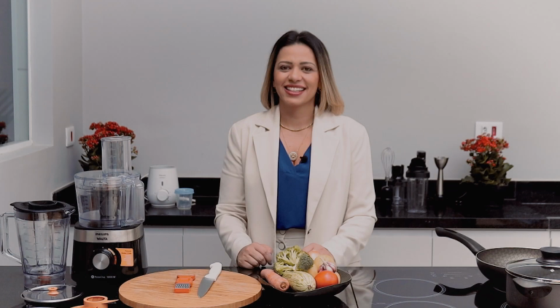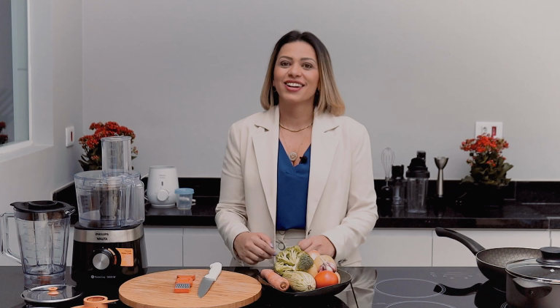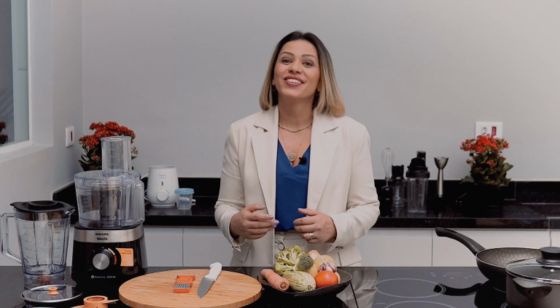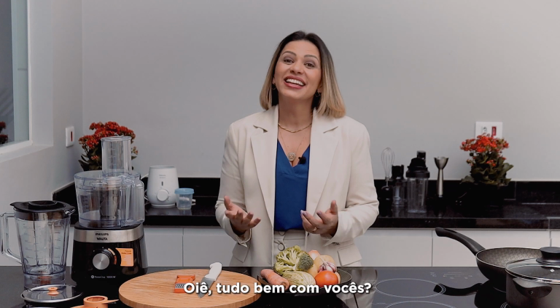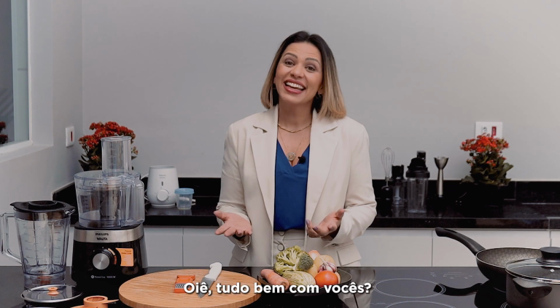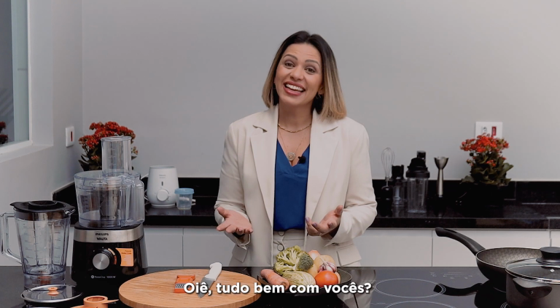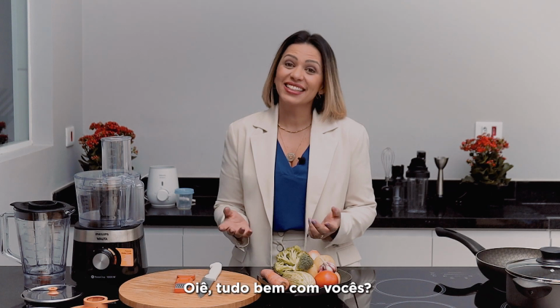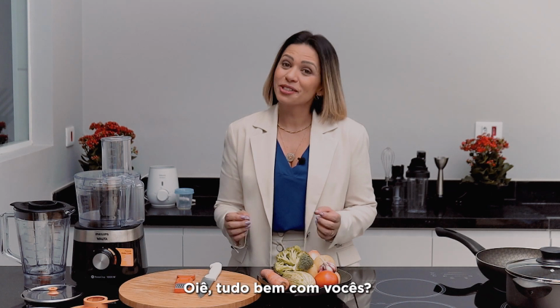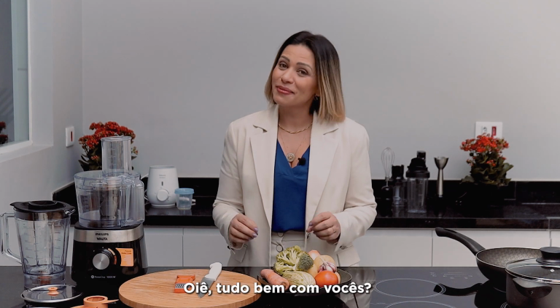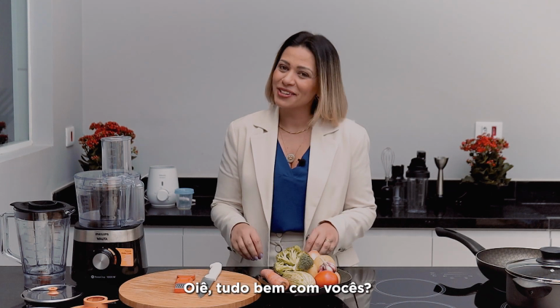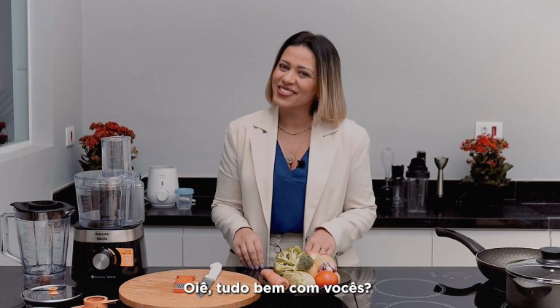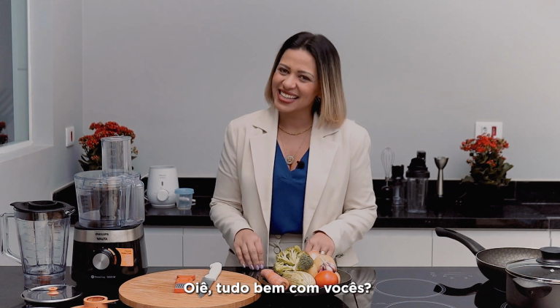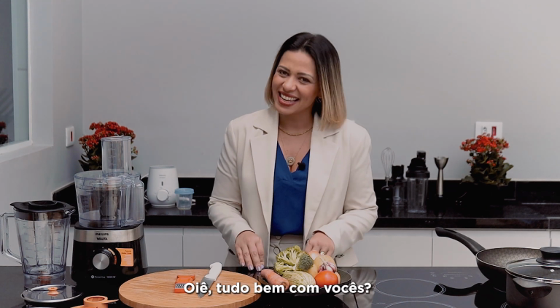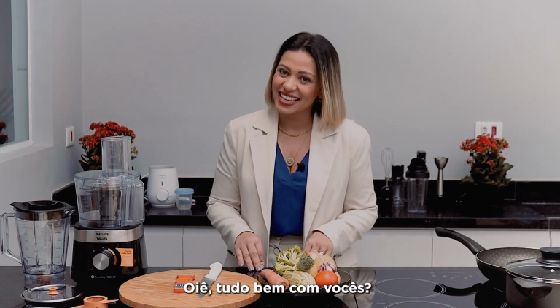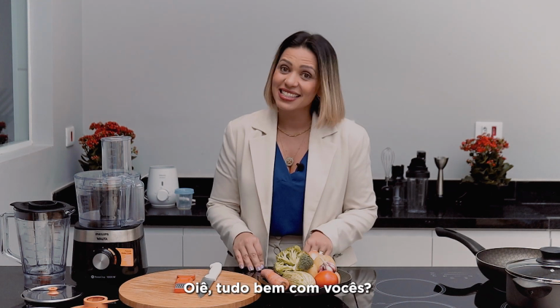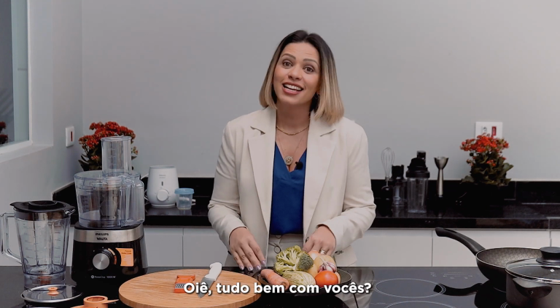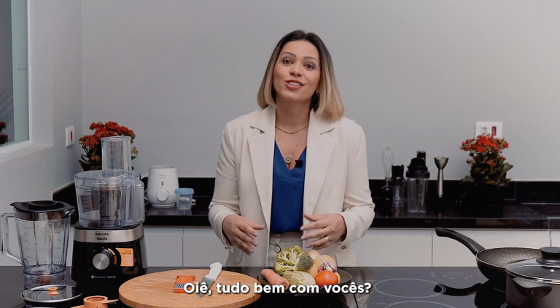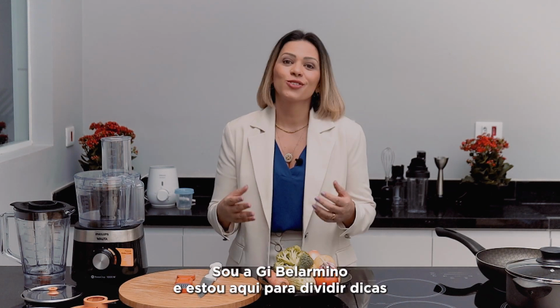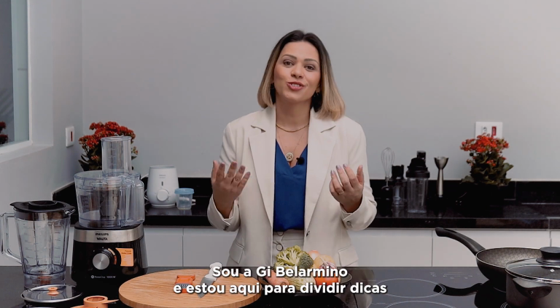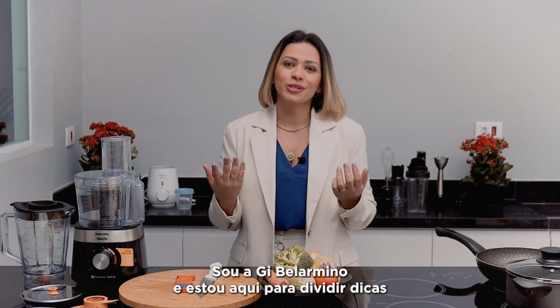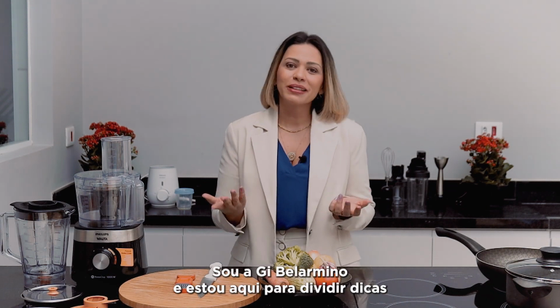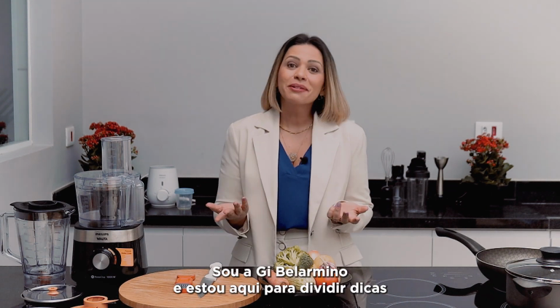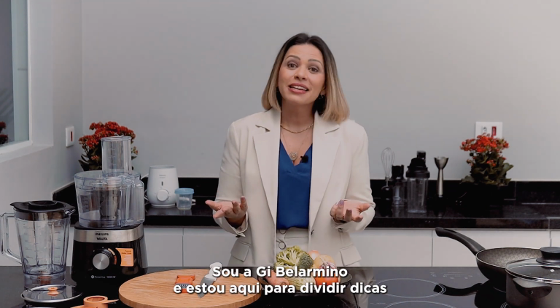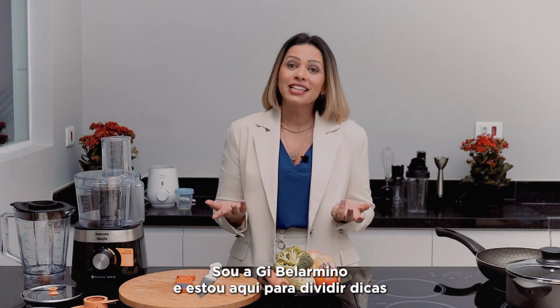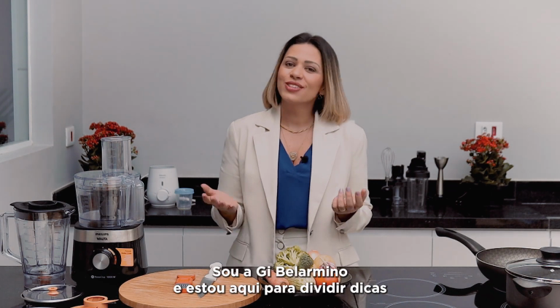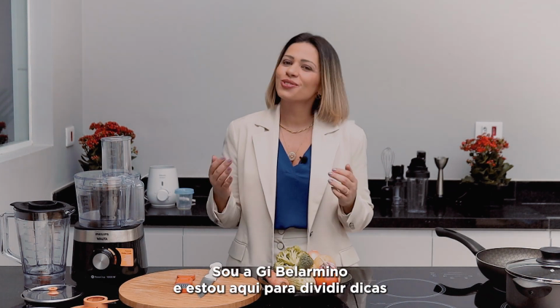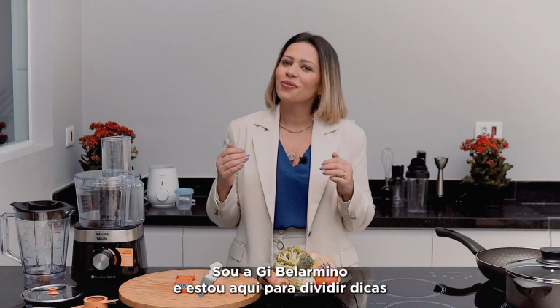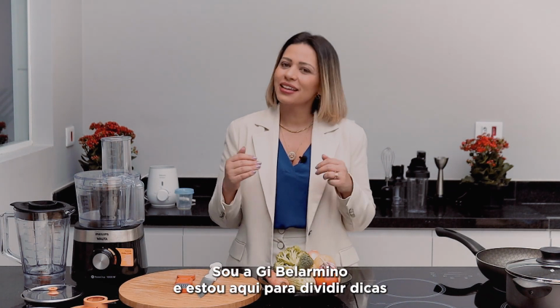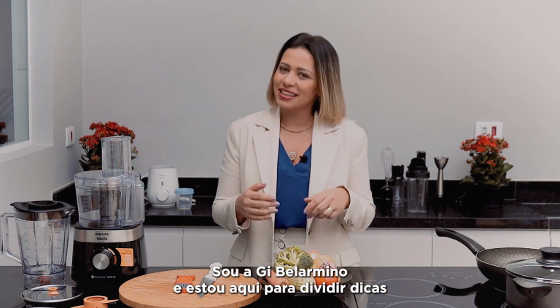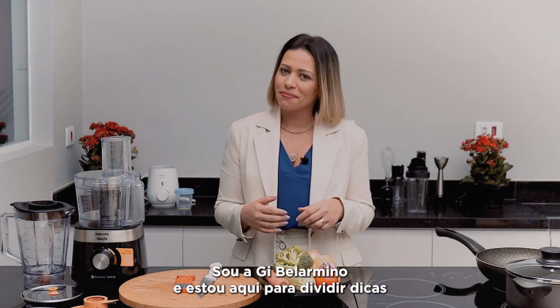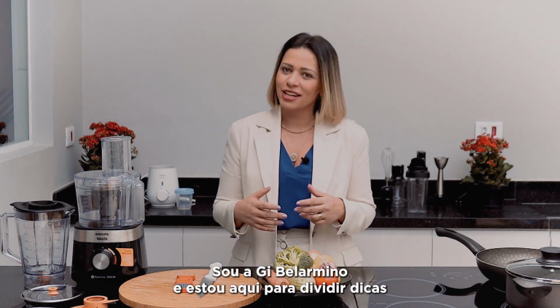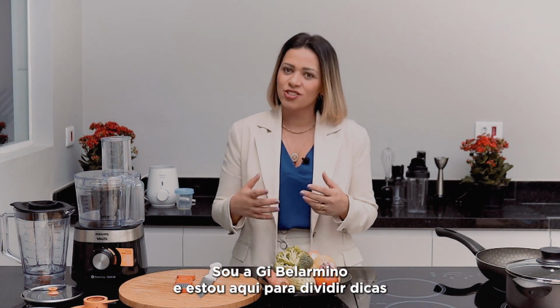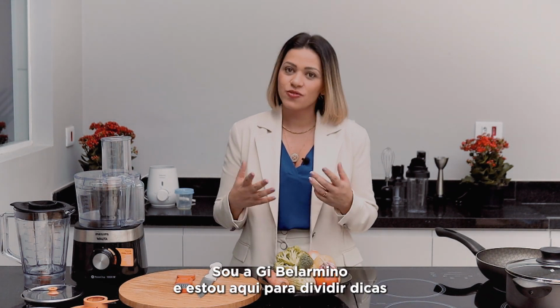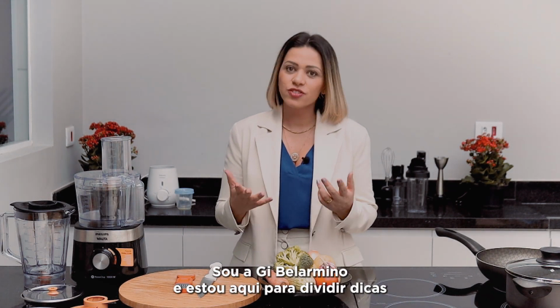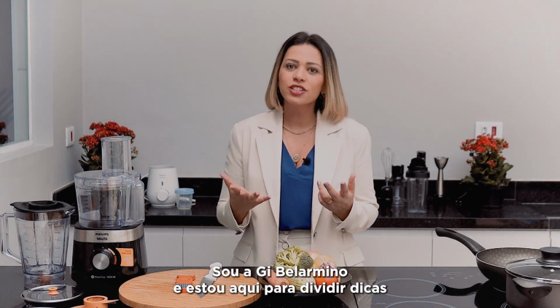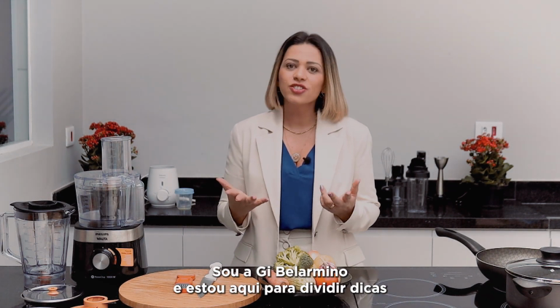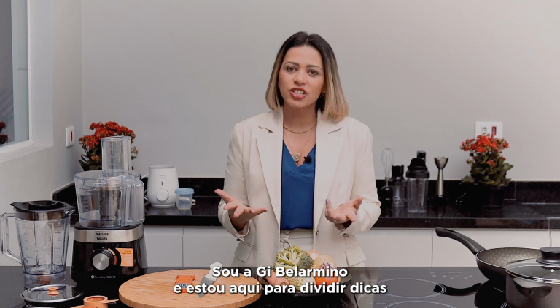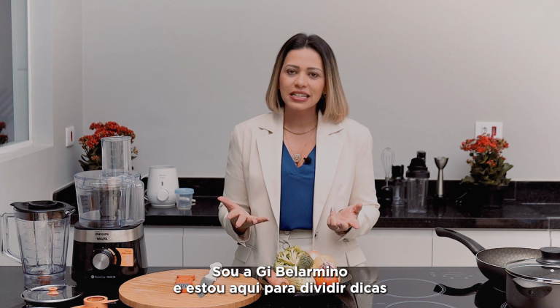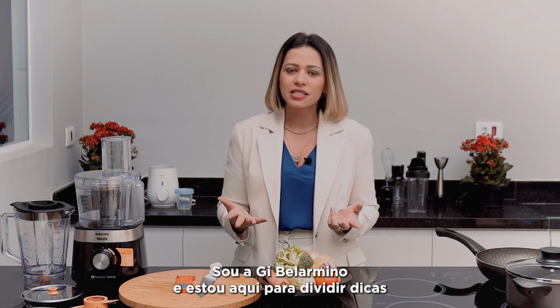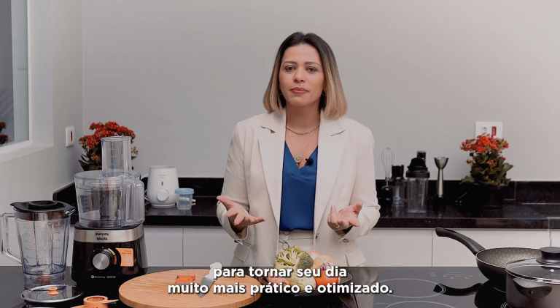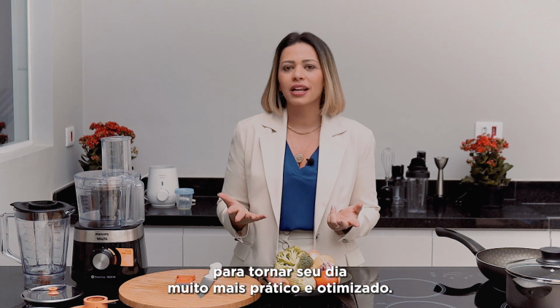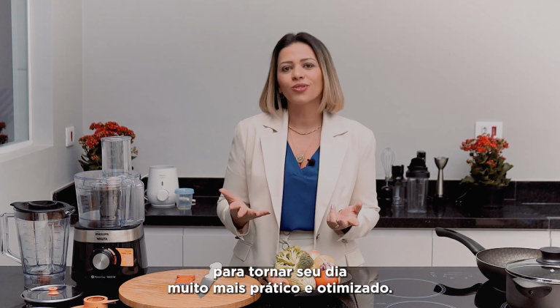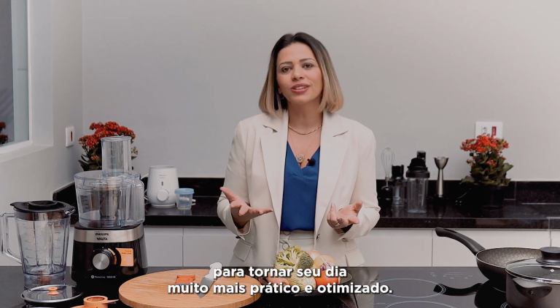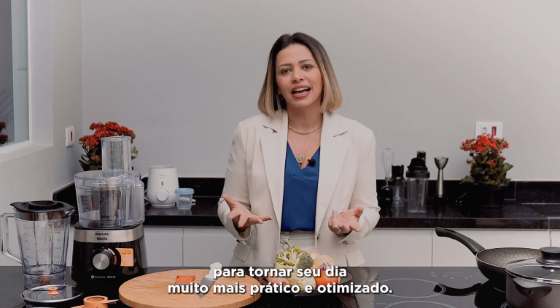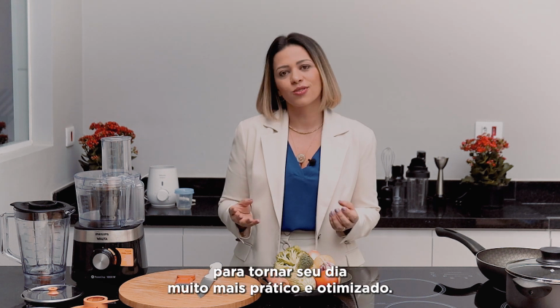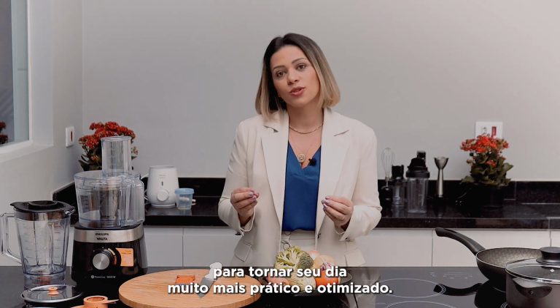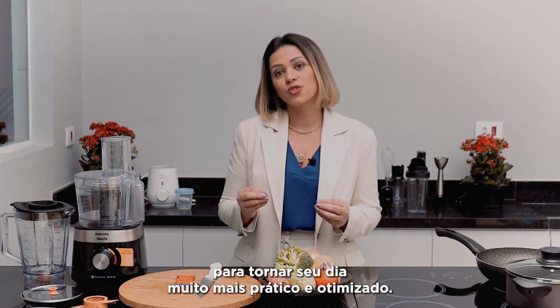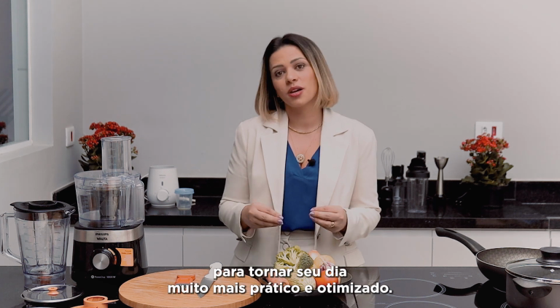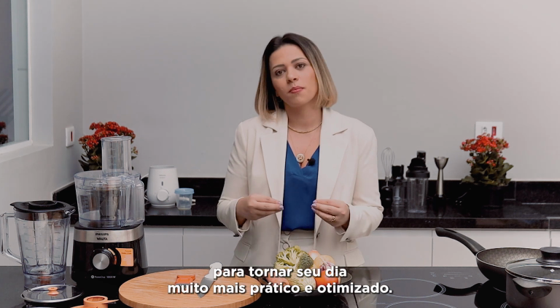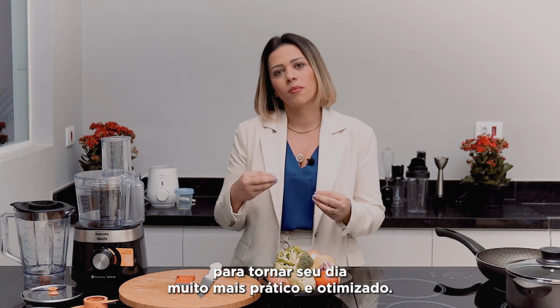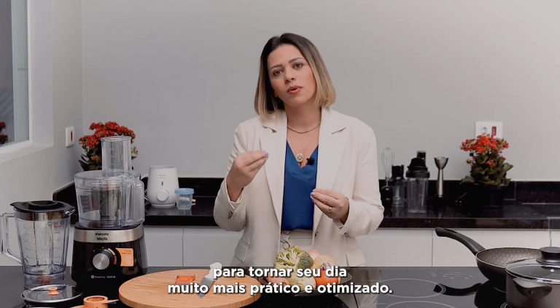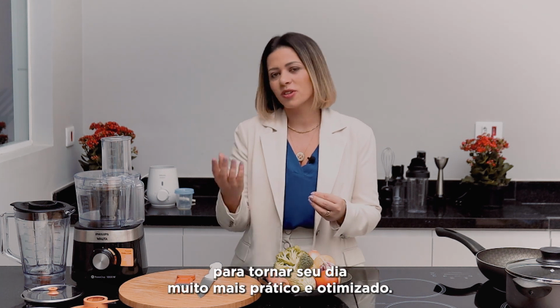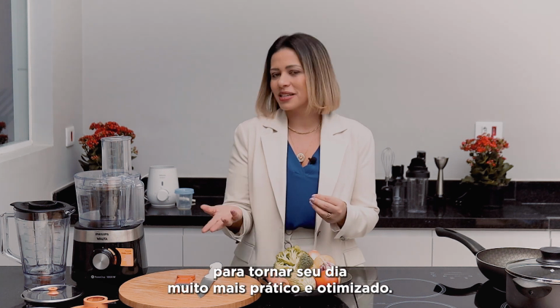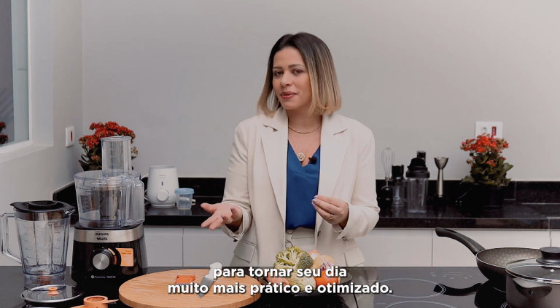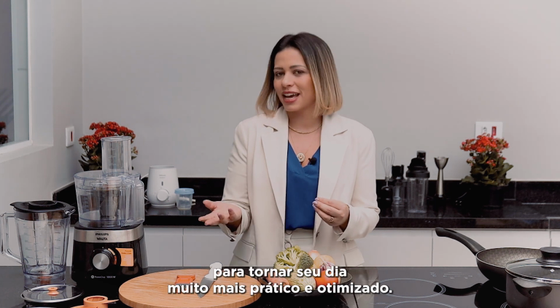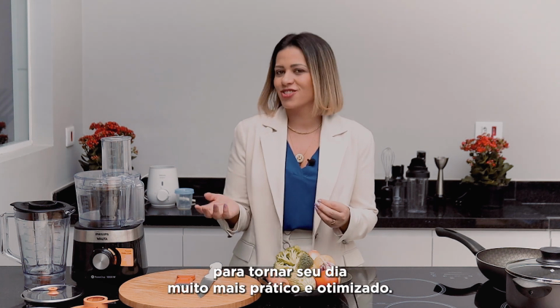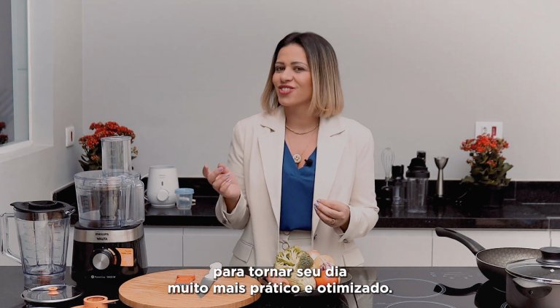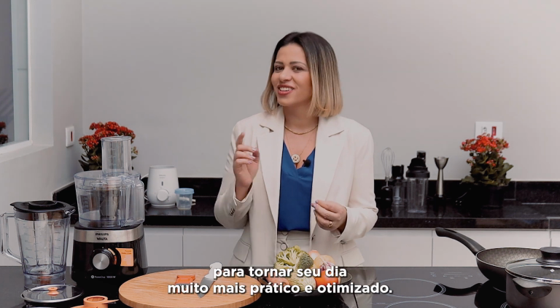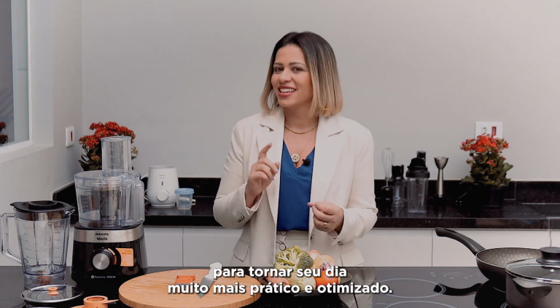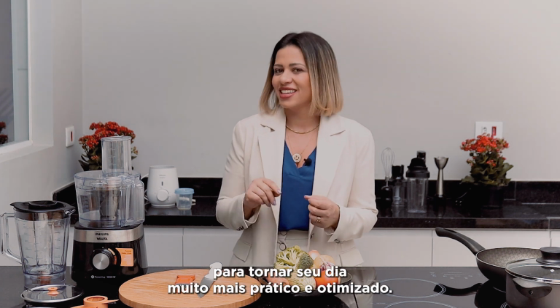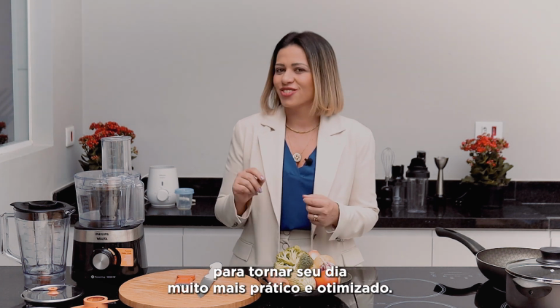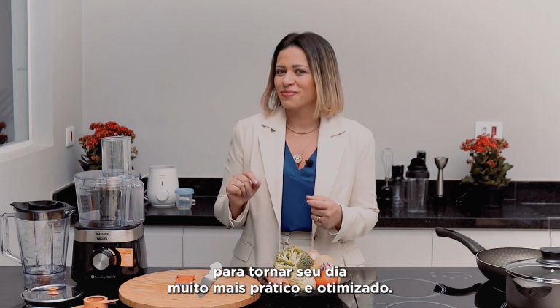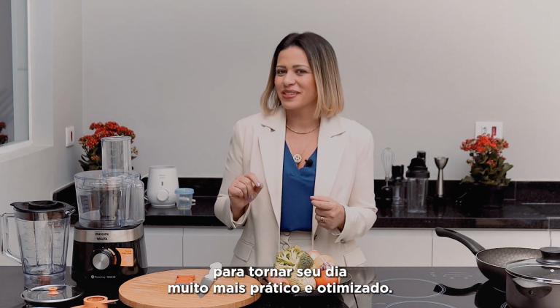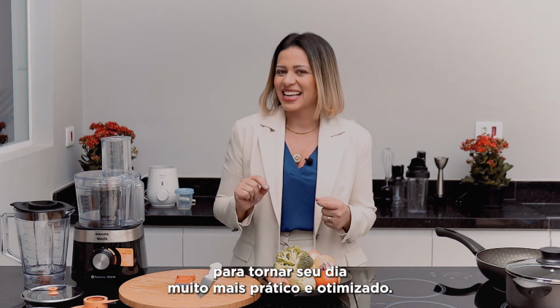Hi, what's up with you? I'm Gi Belarmino and I'm here to share tips to make your day much more practical and optimized.